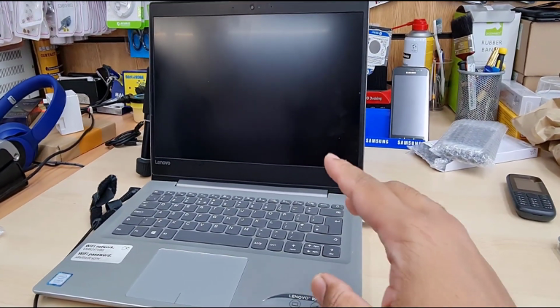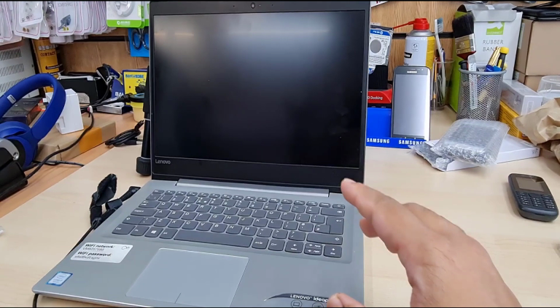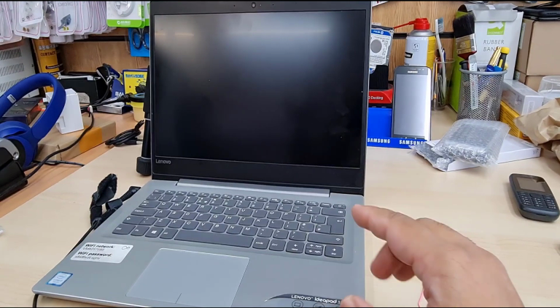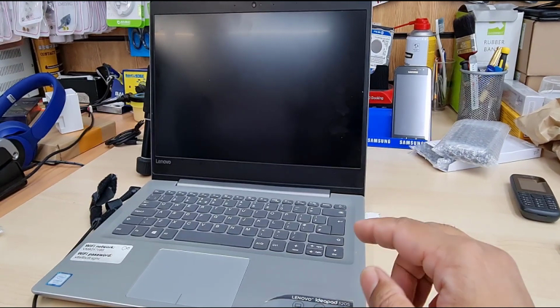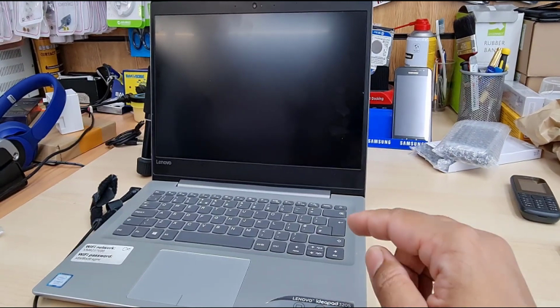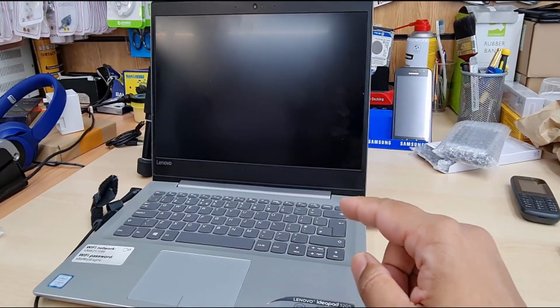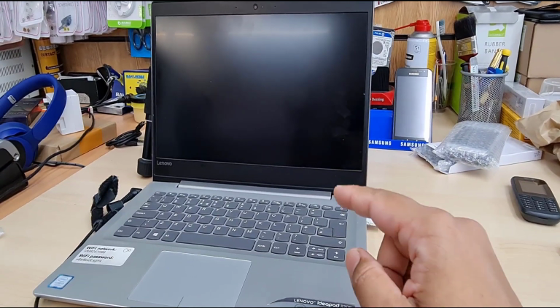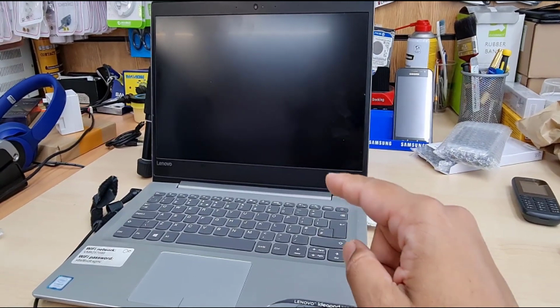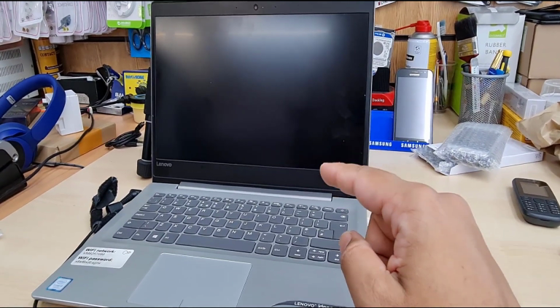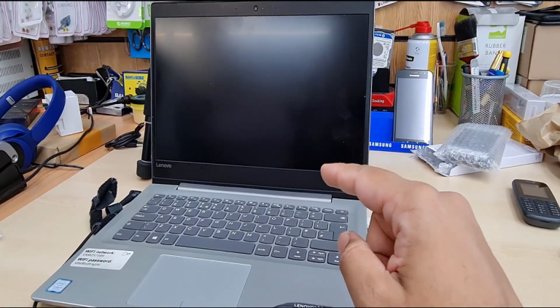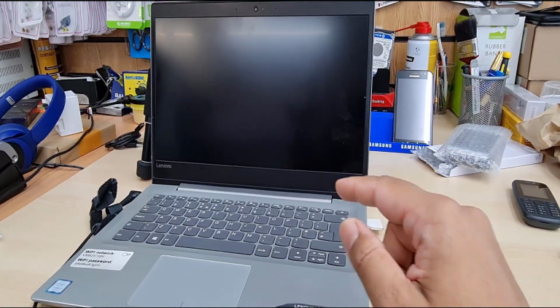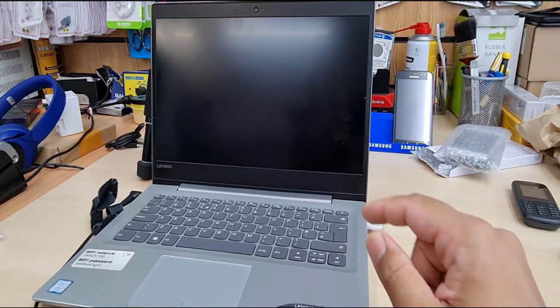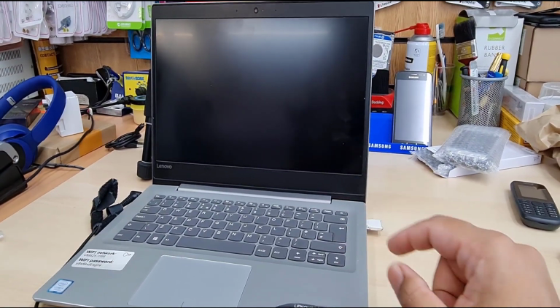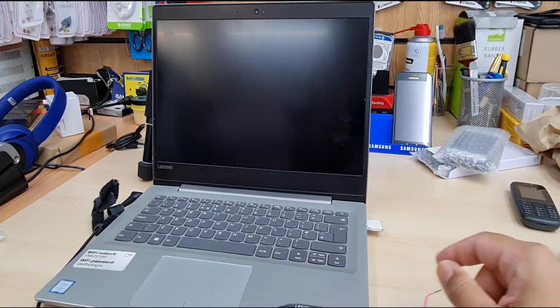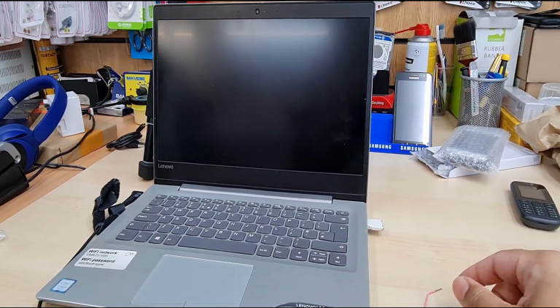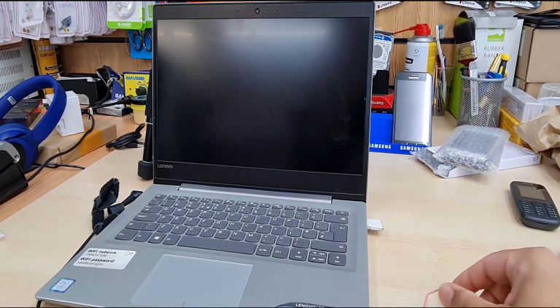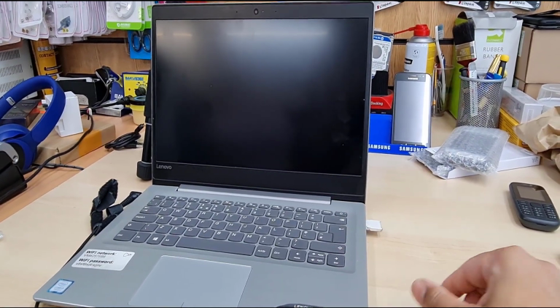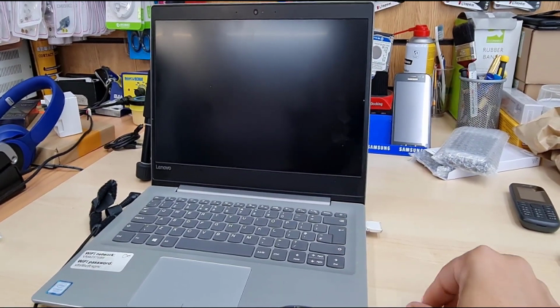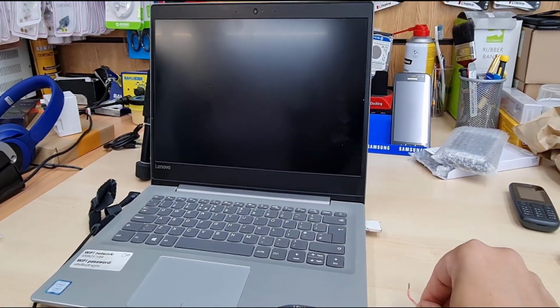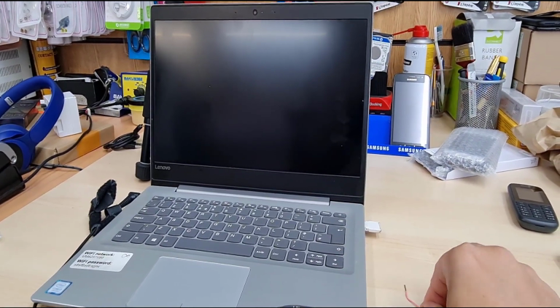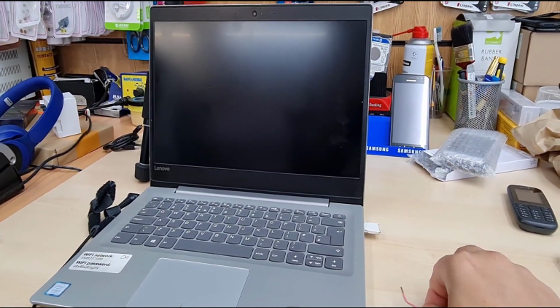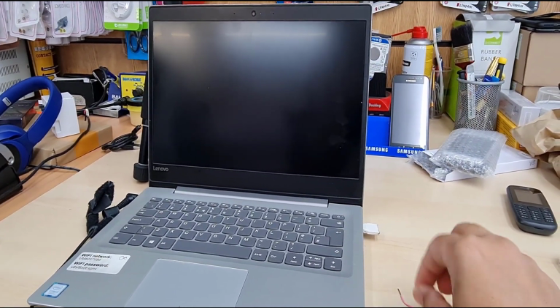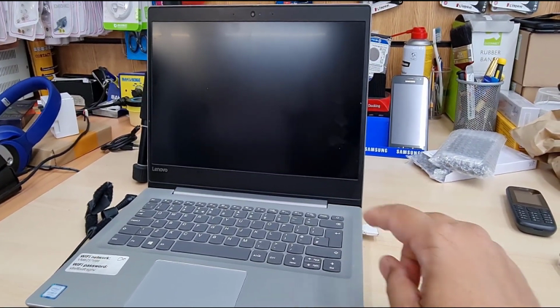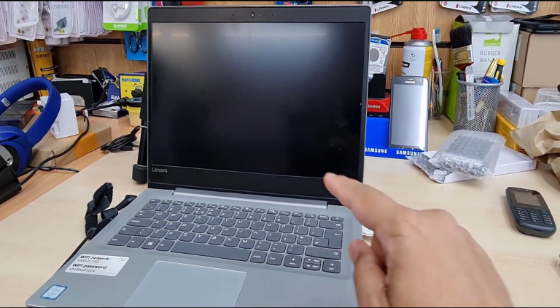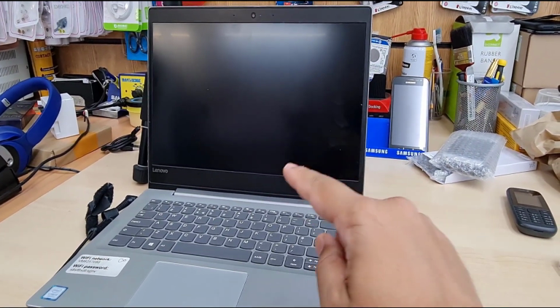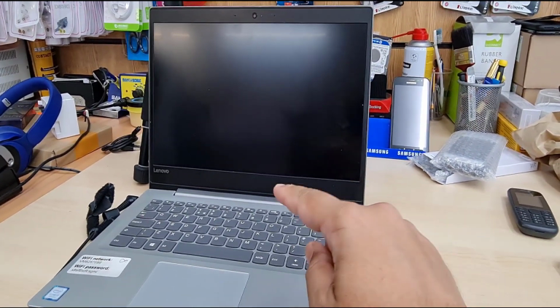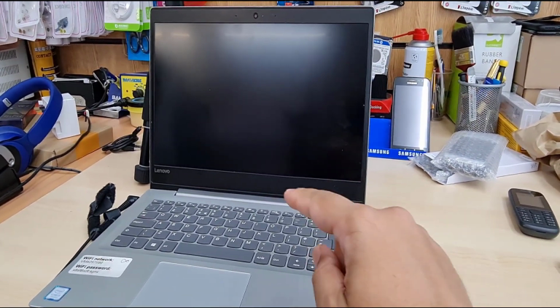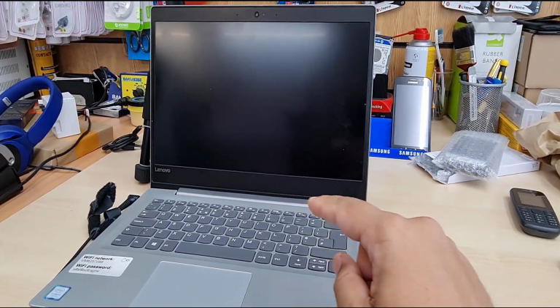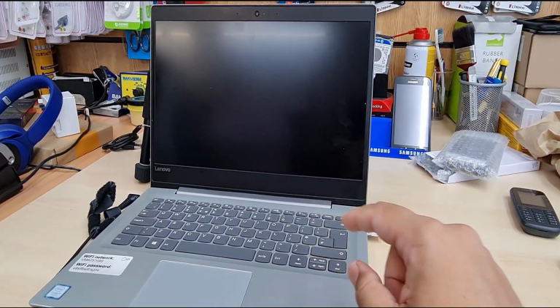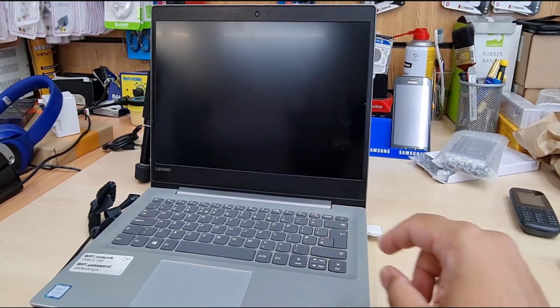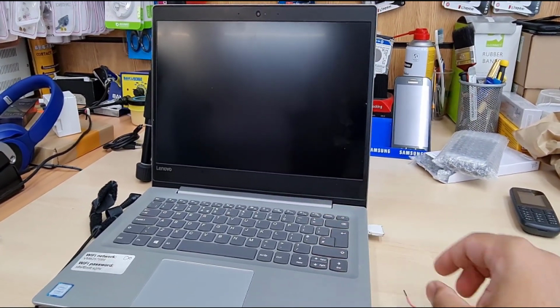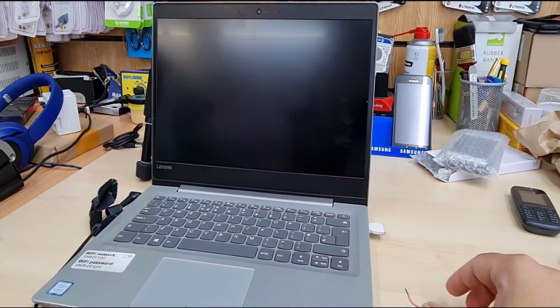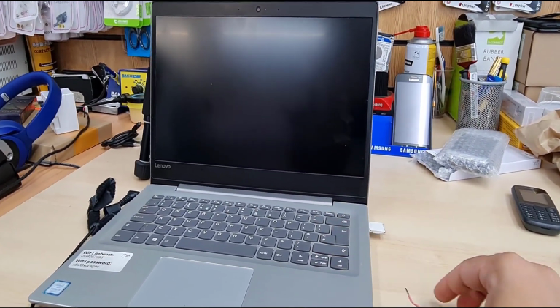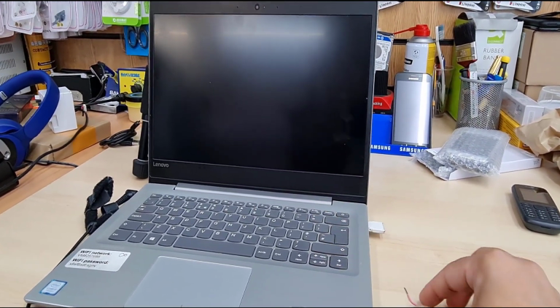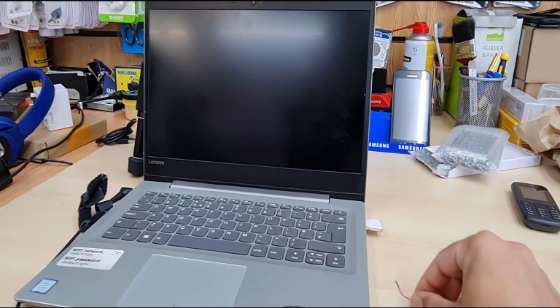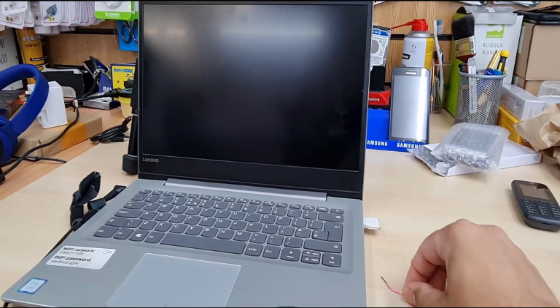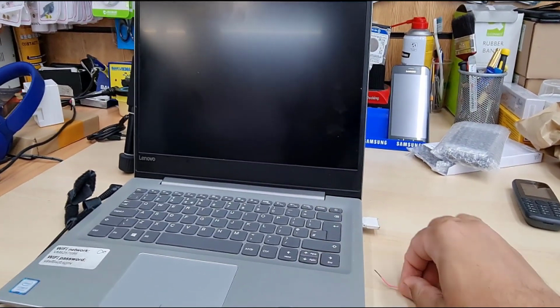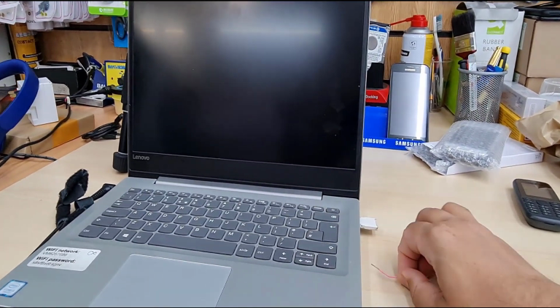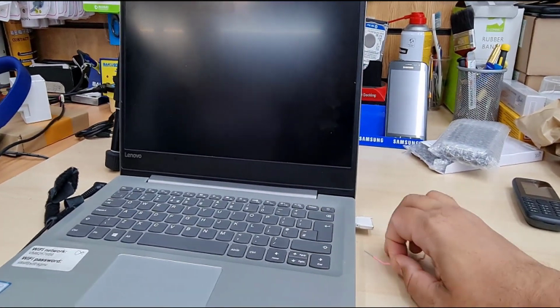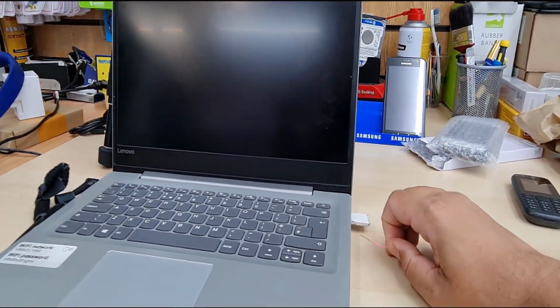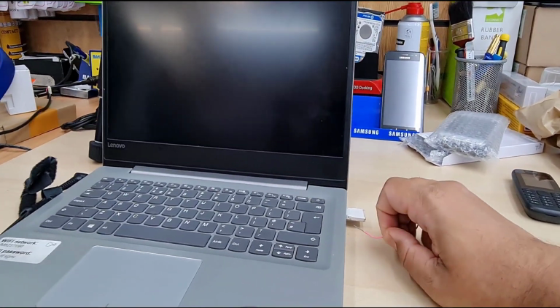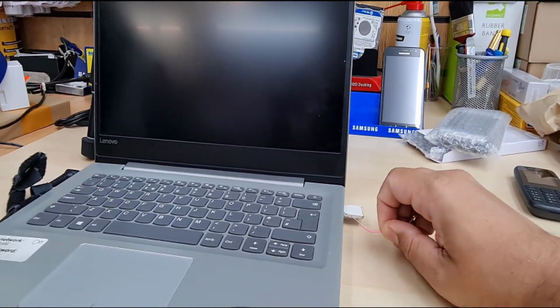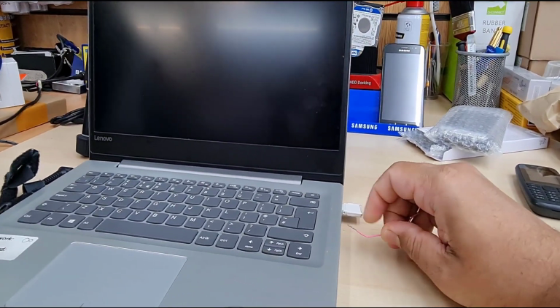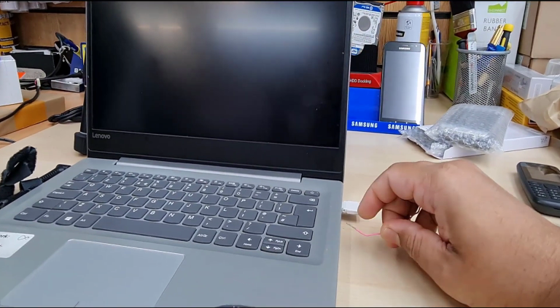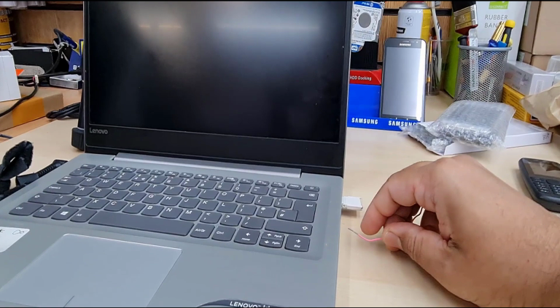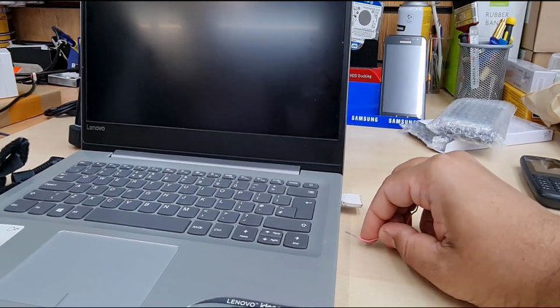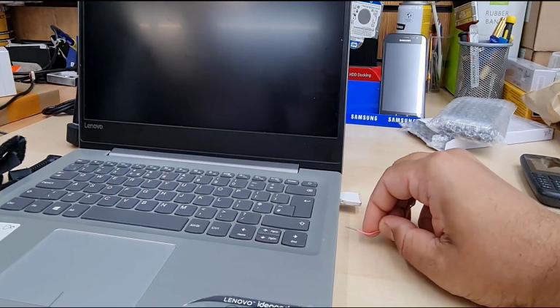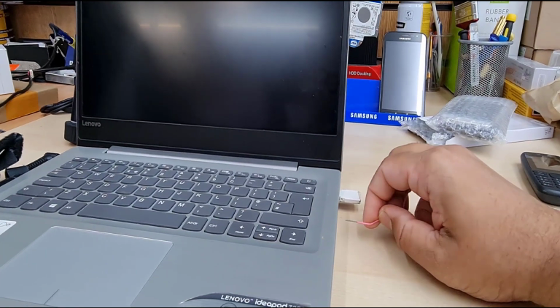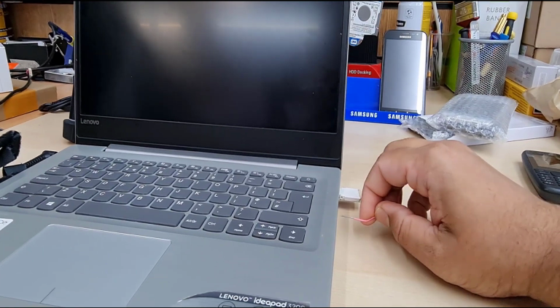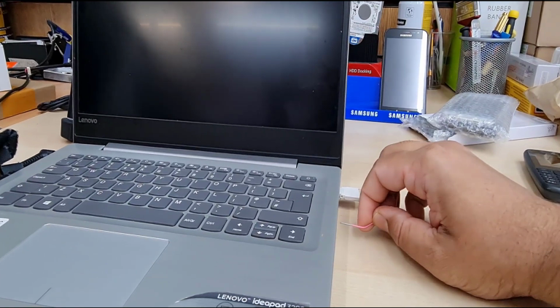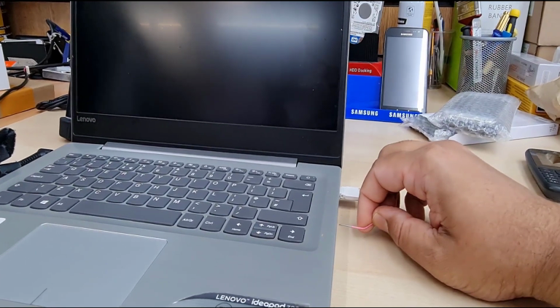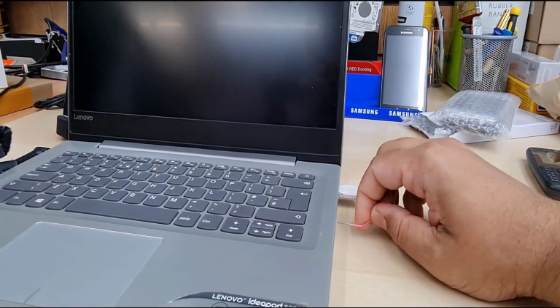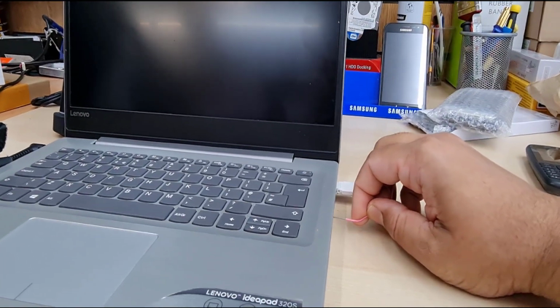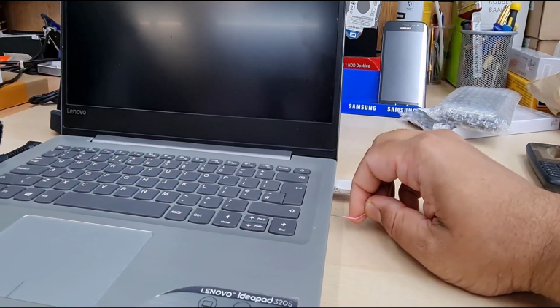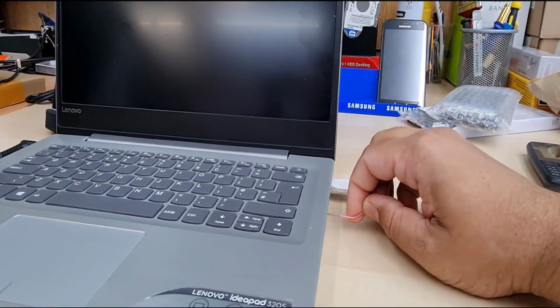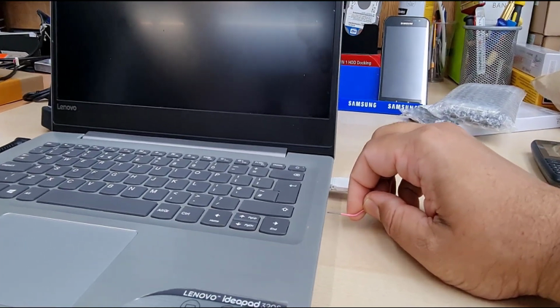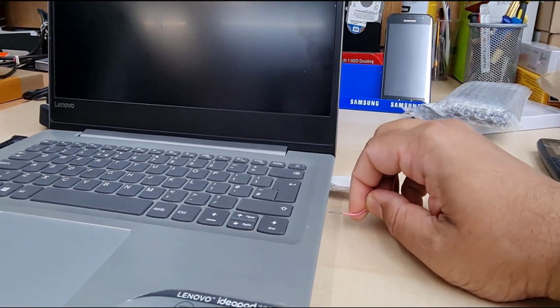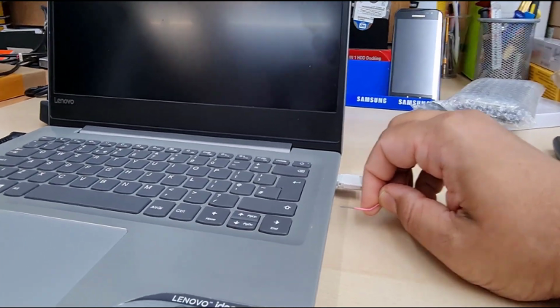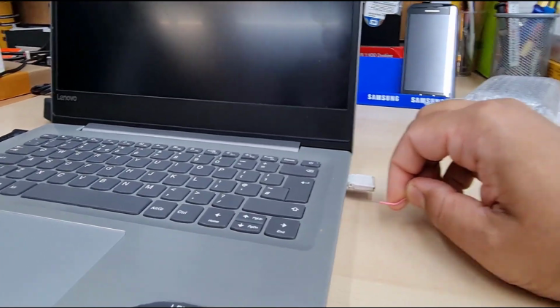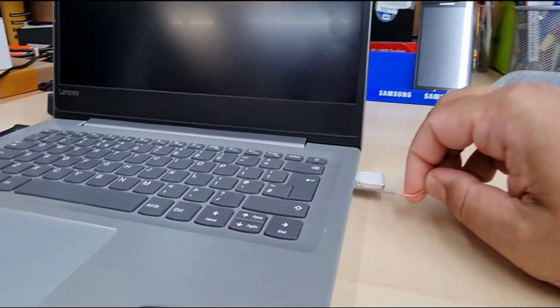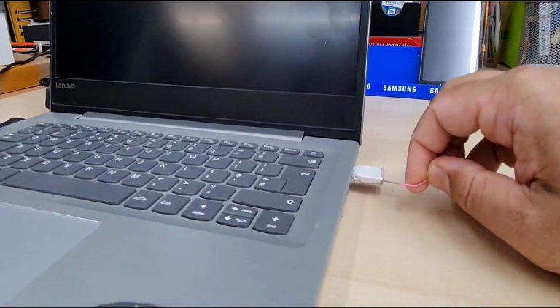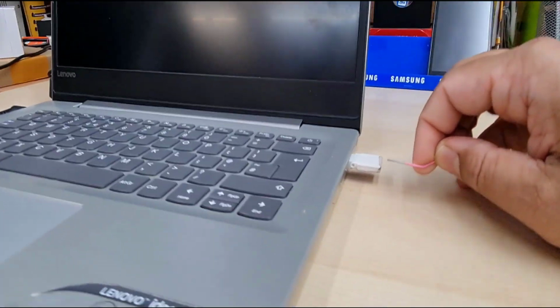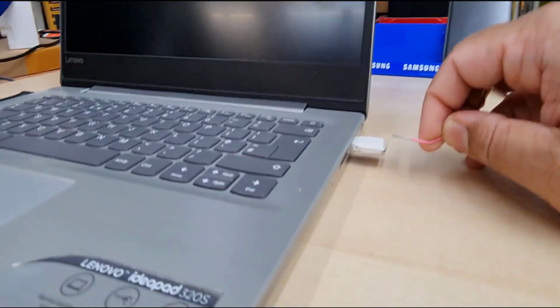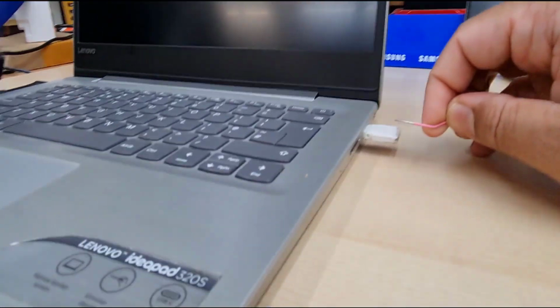But anyway, today I am installing Windows 10 via UEFI by enabling the PTT and secure boot.